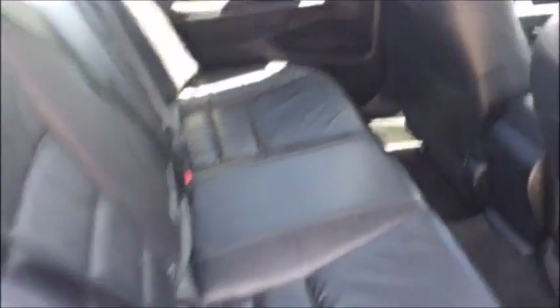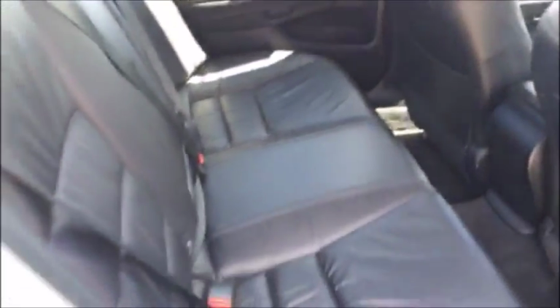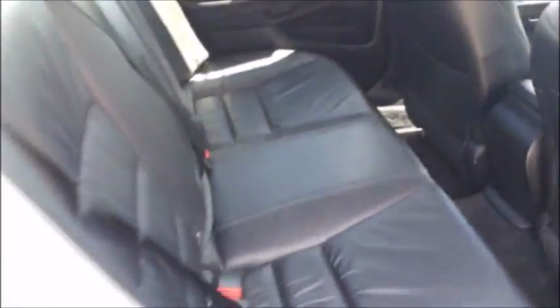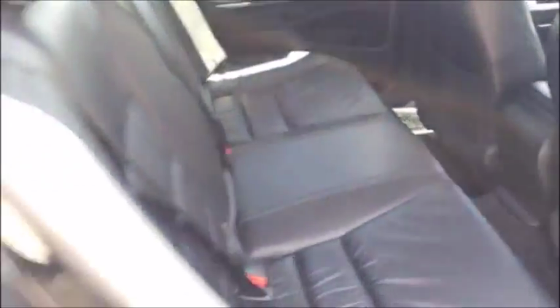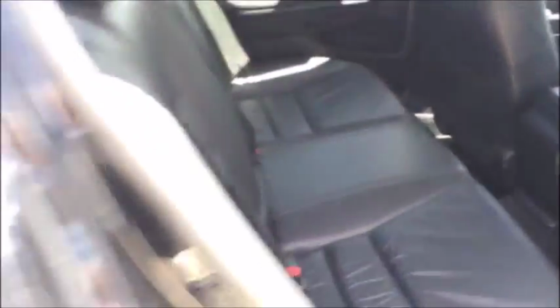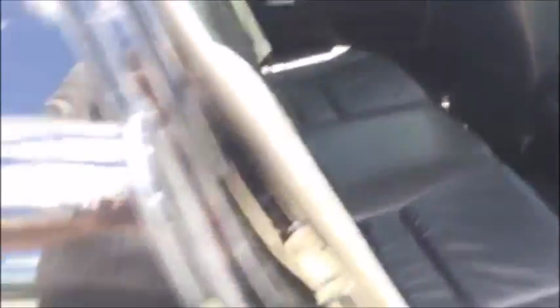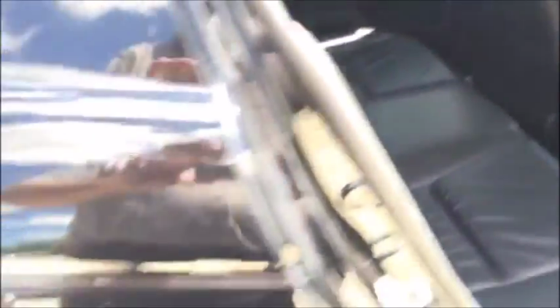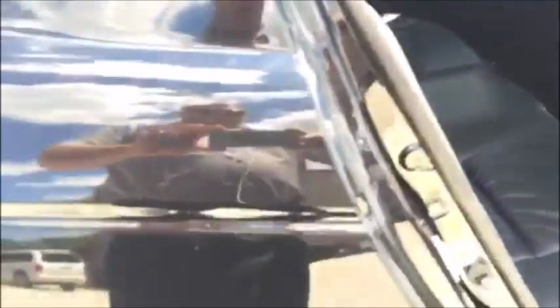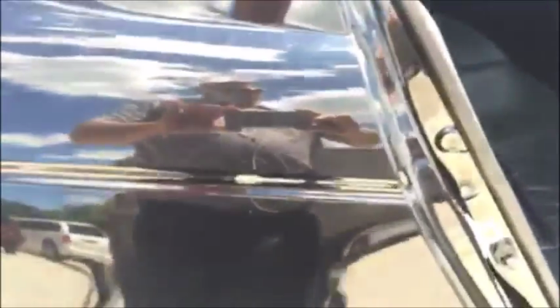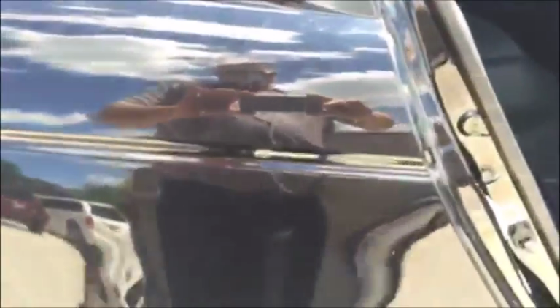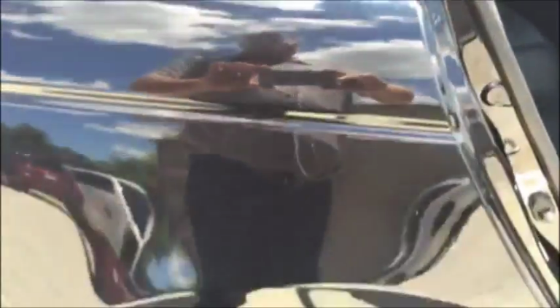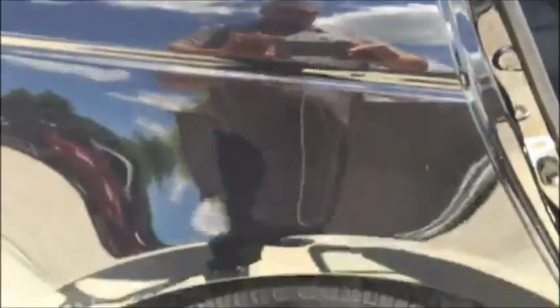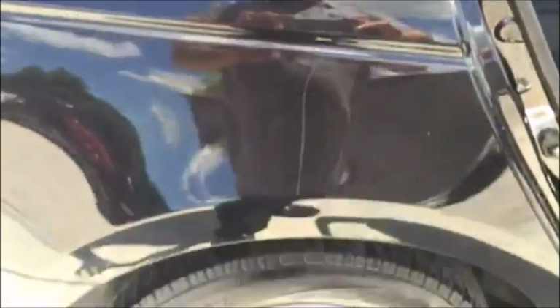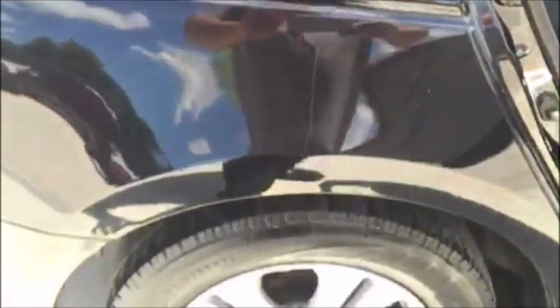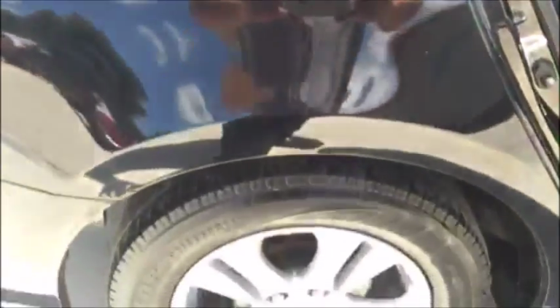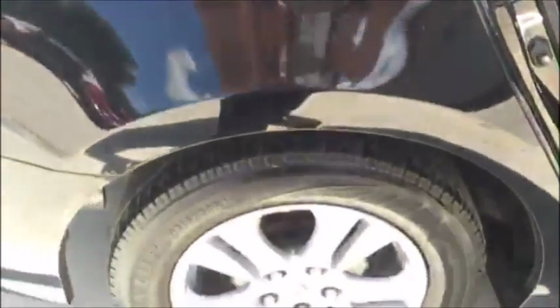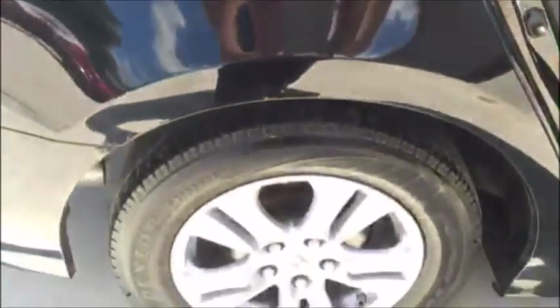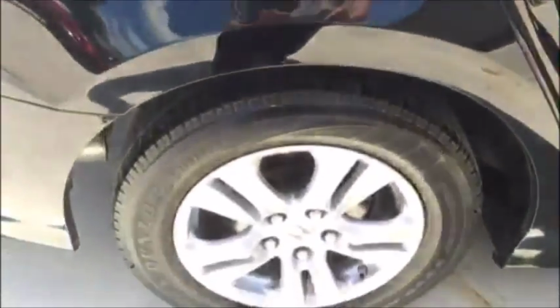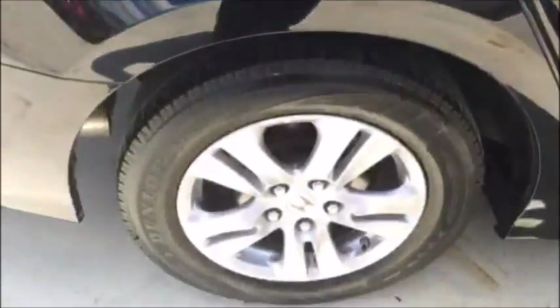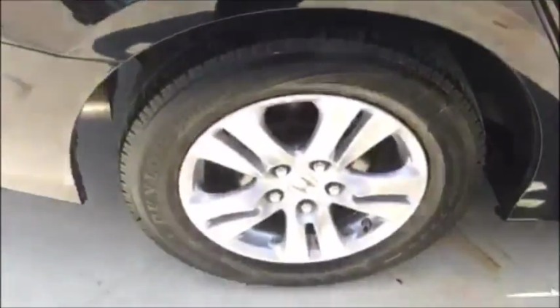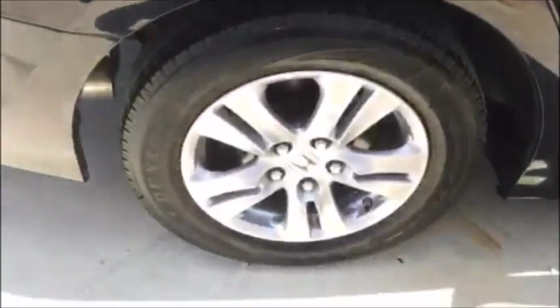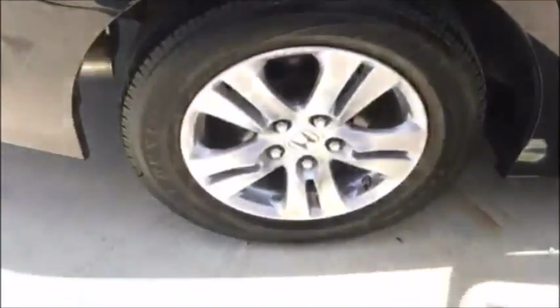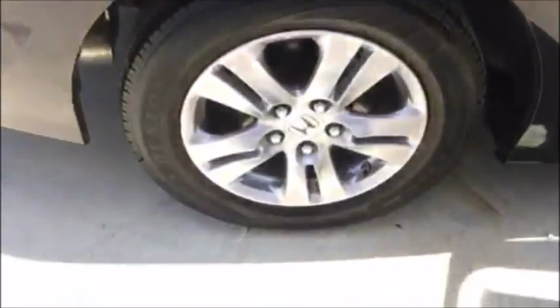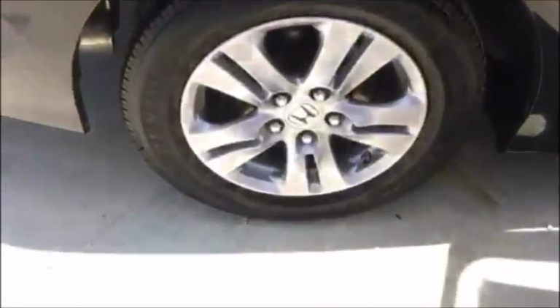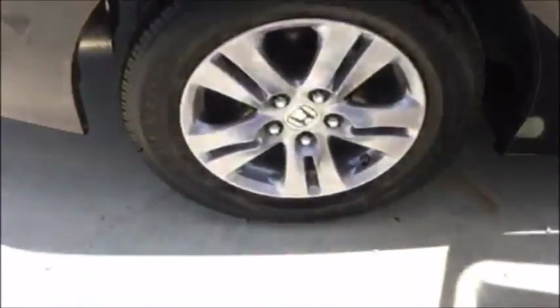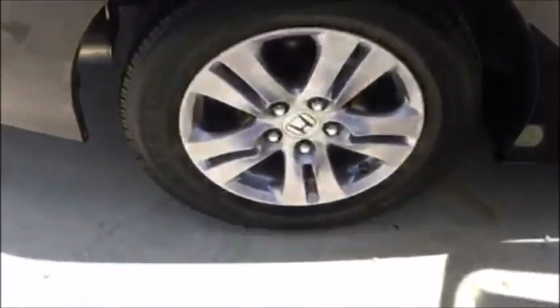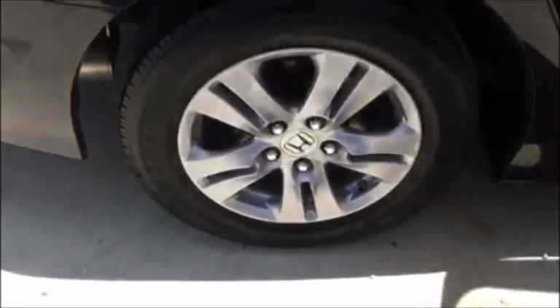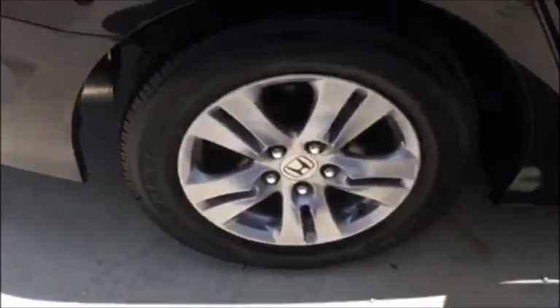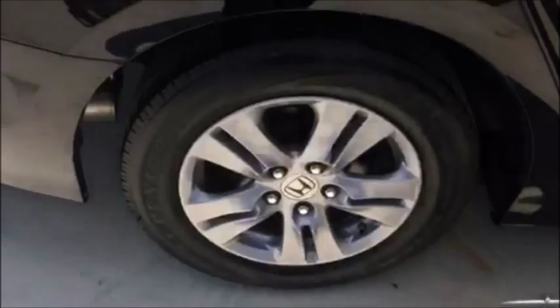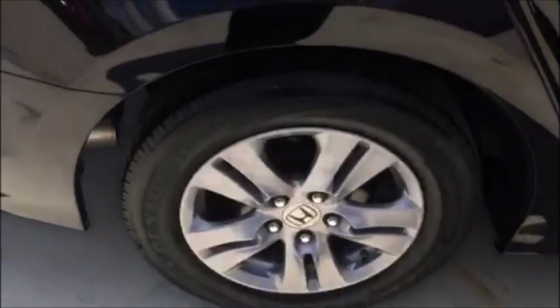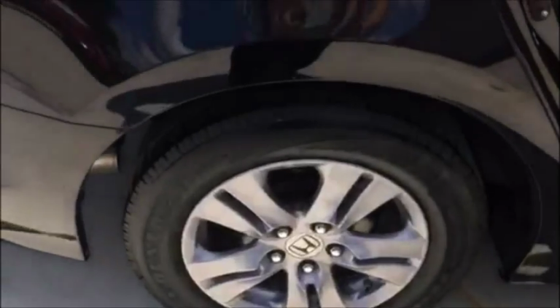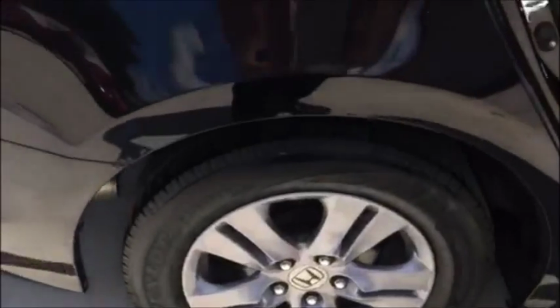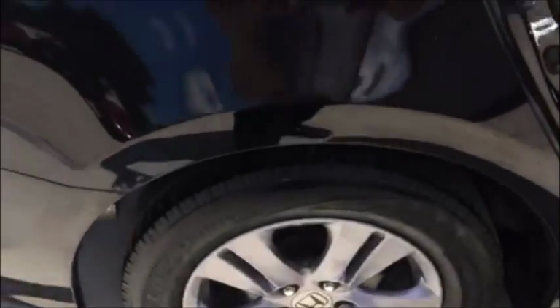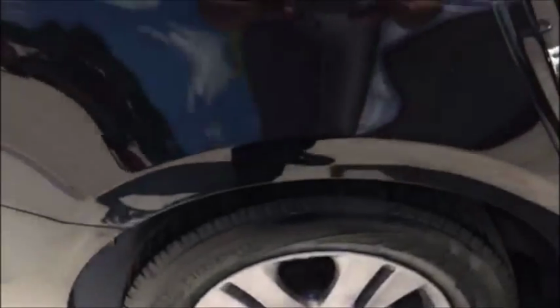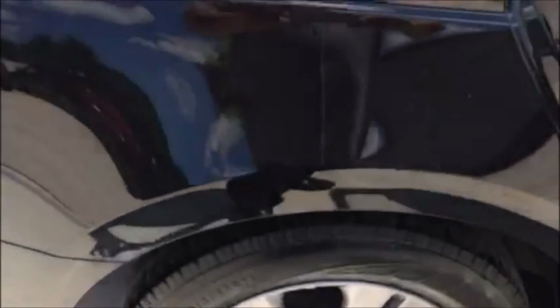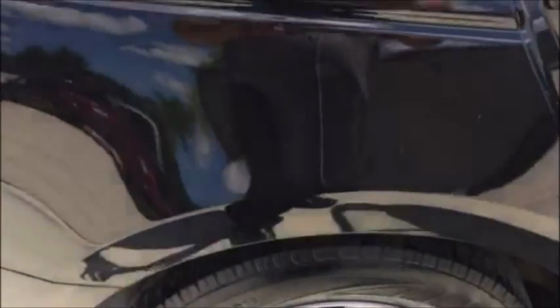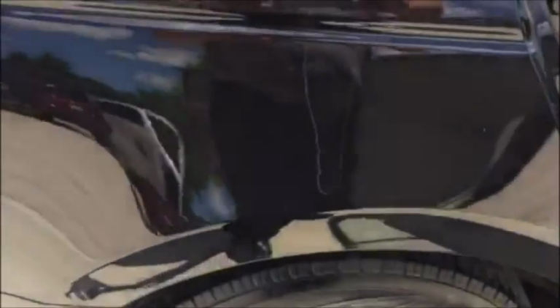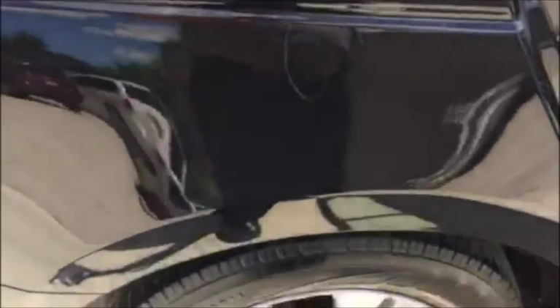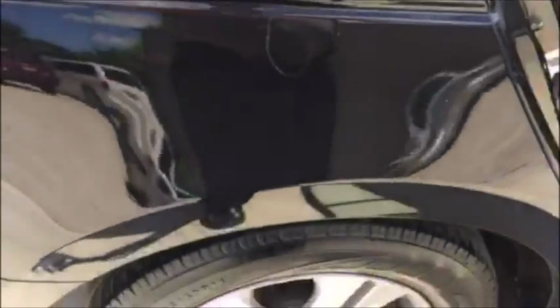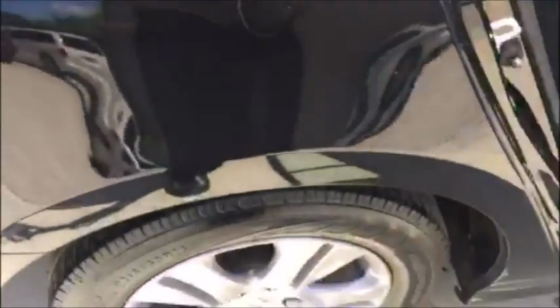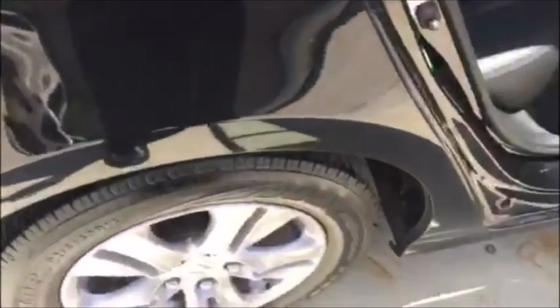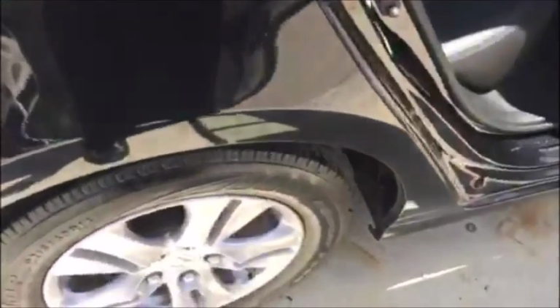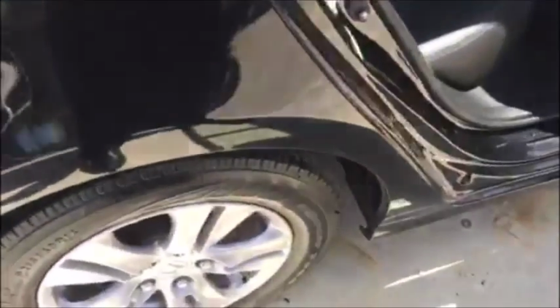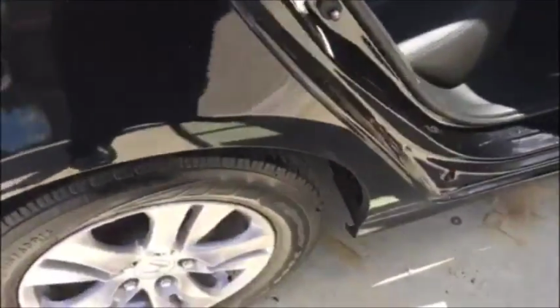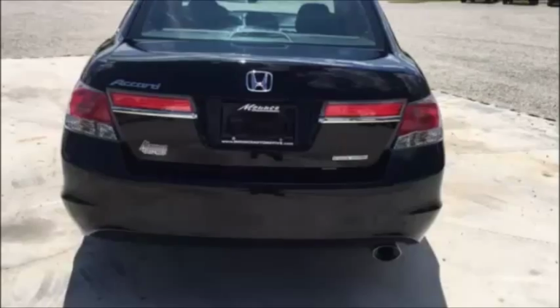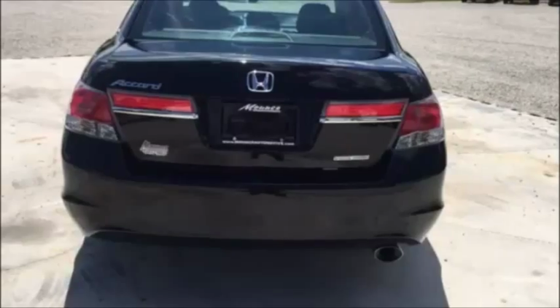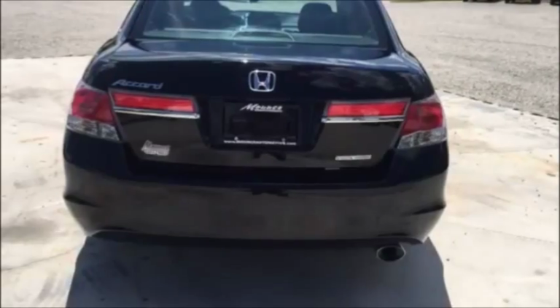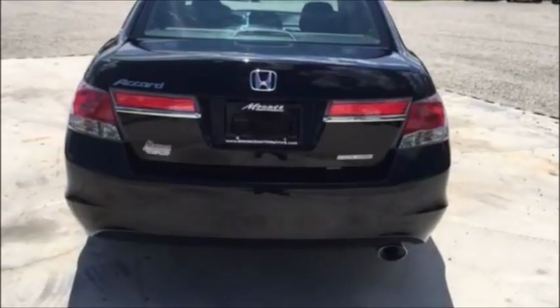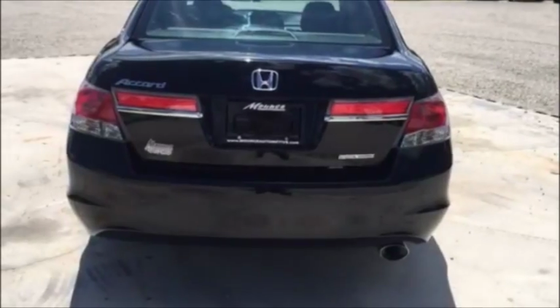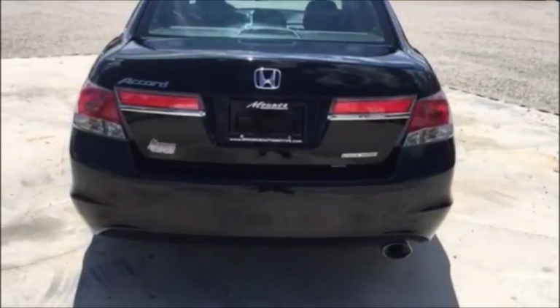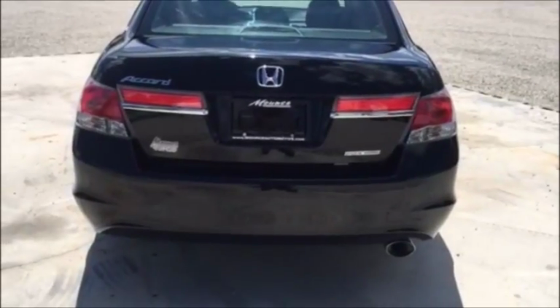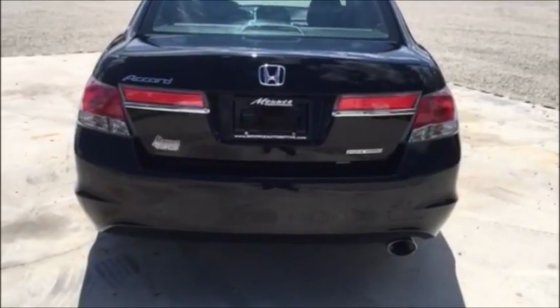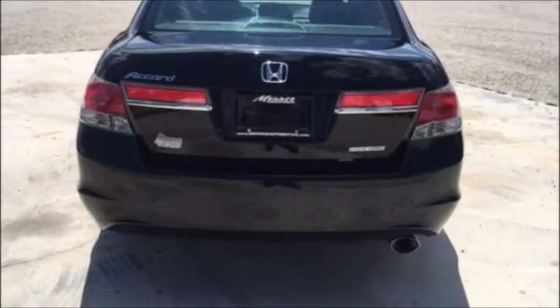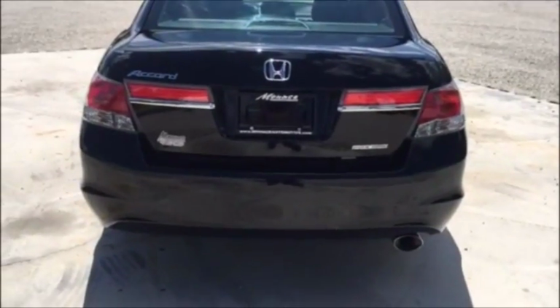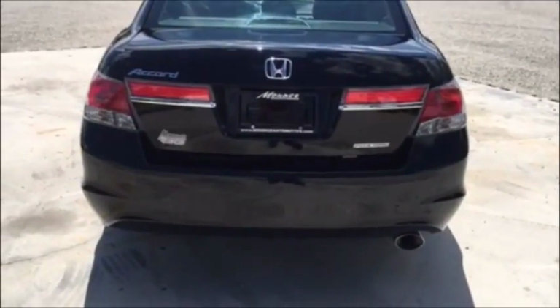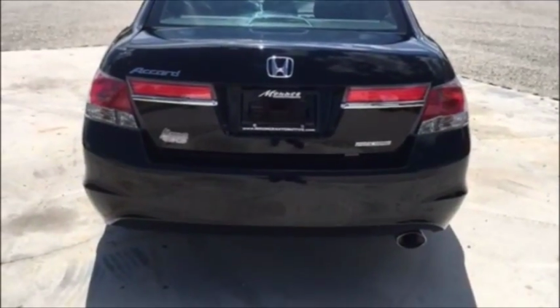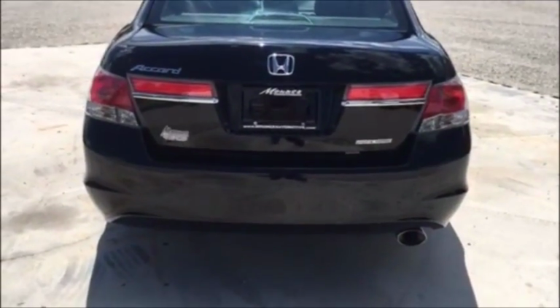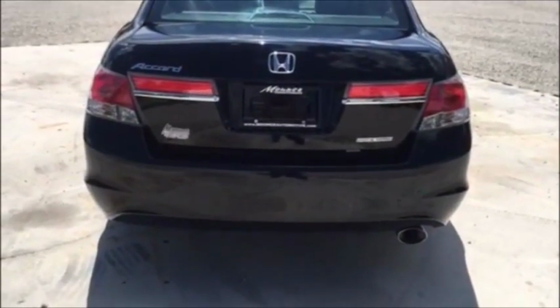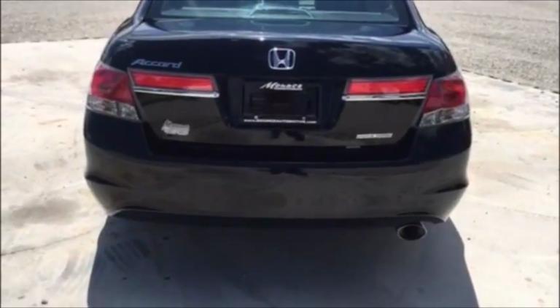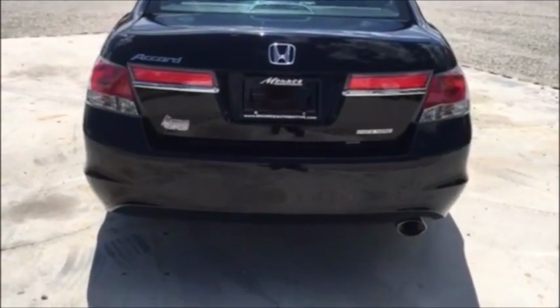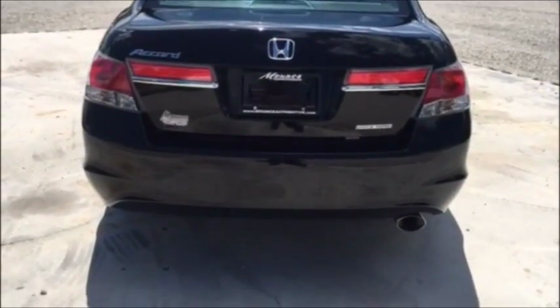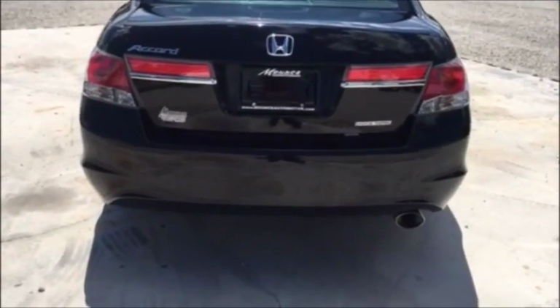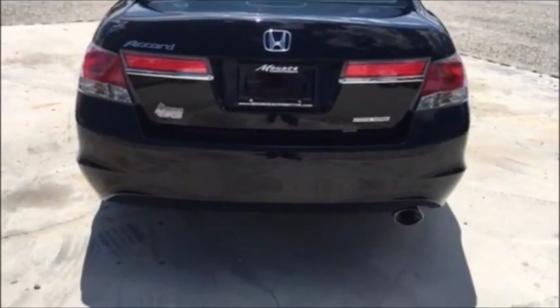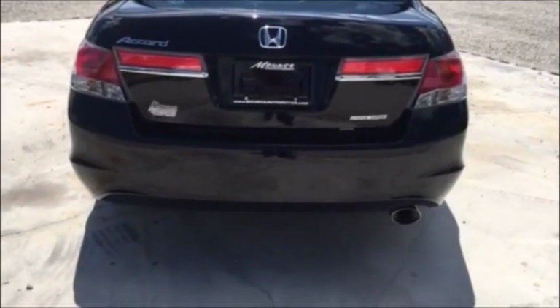Here's one more shot of your rims and tires, and here's a good shot of the back of this car.